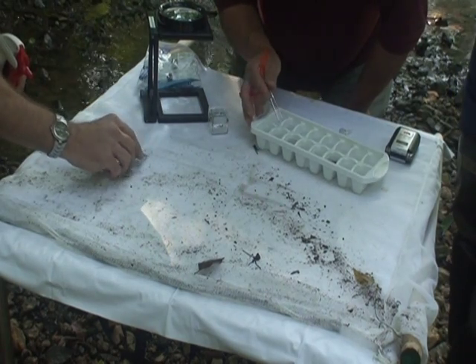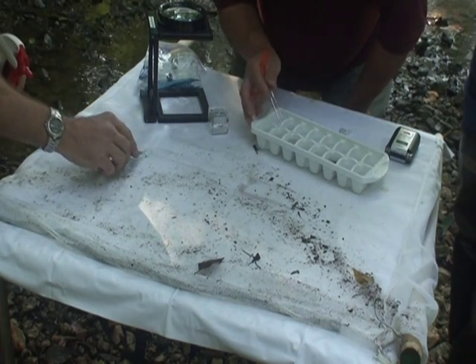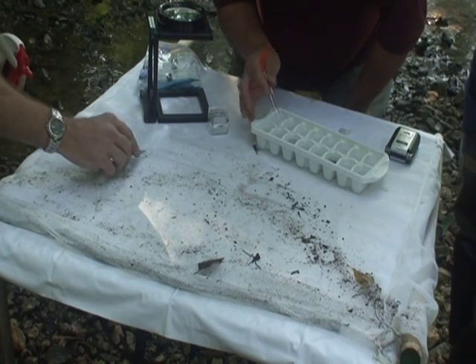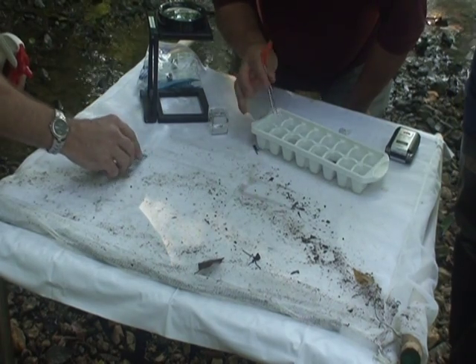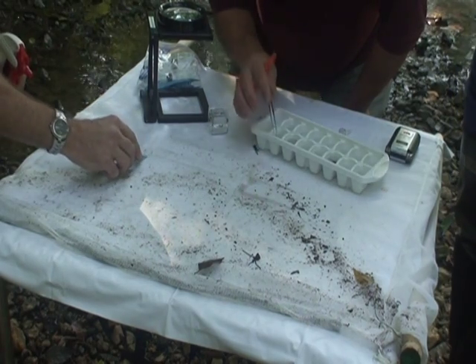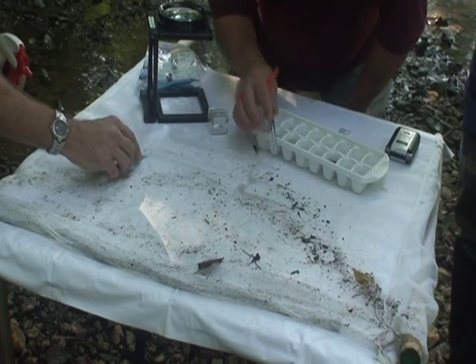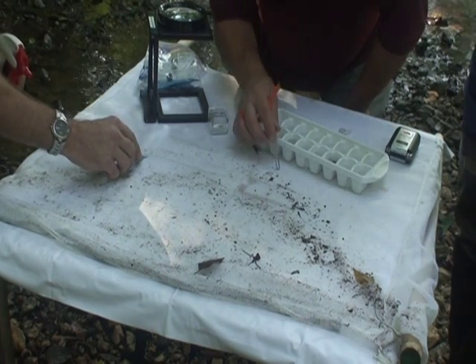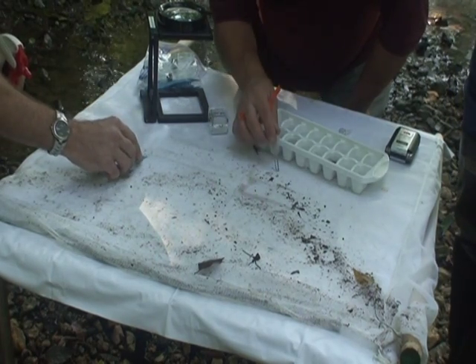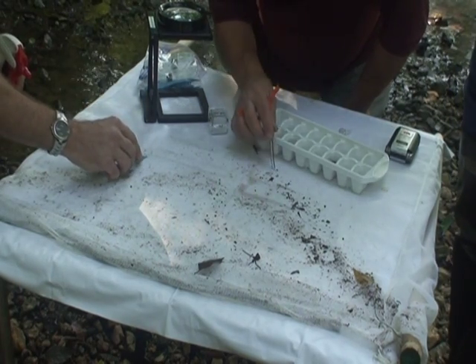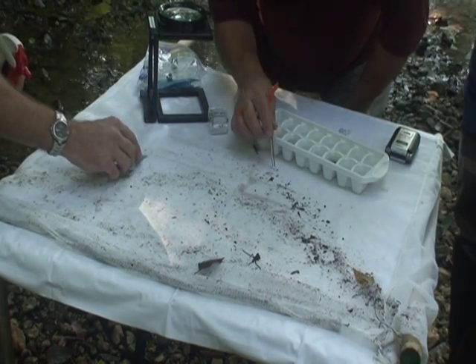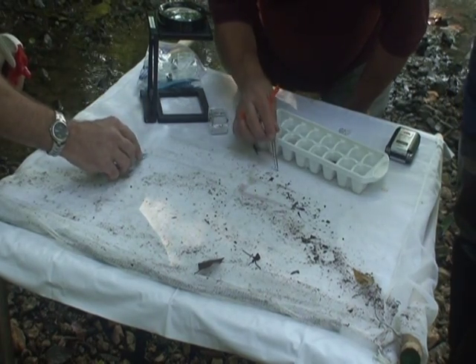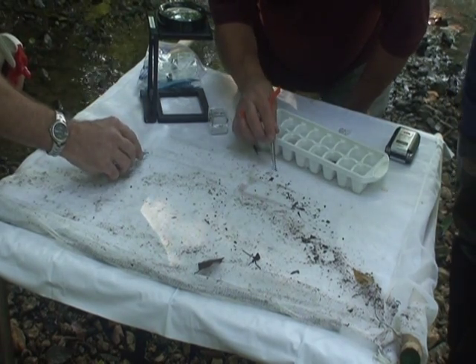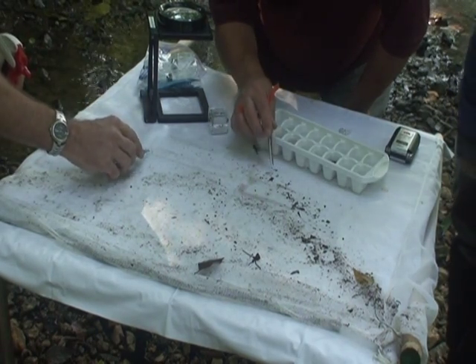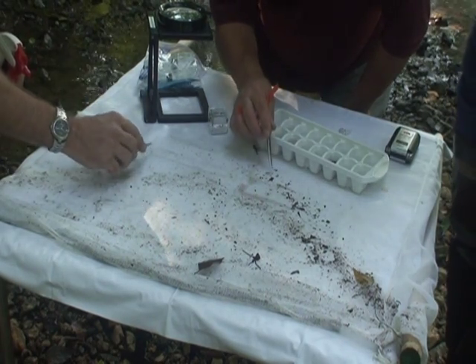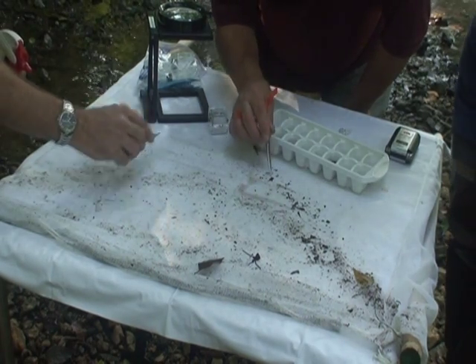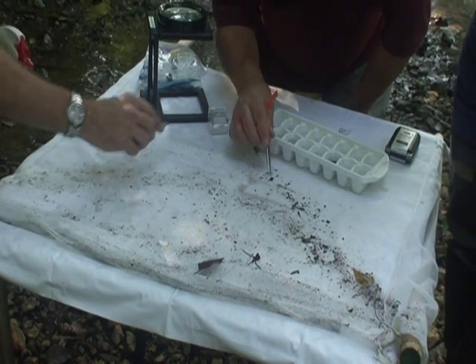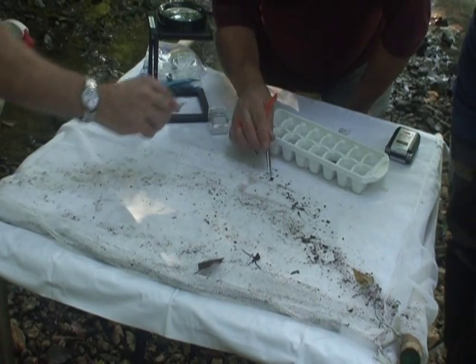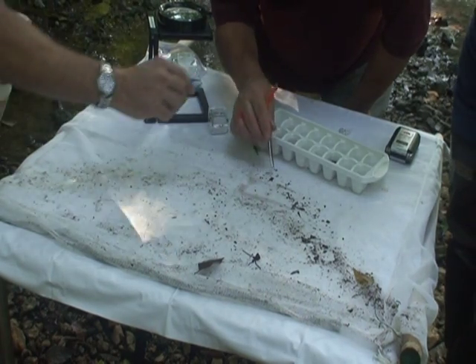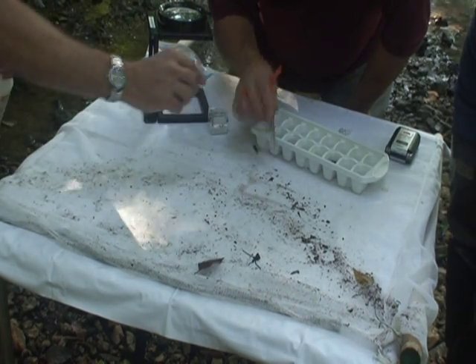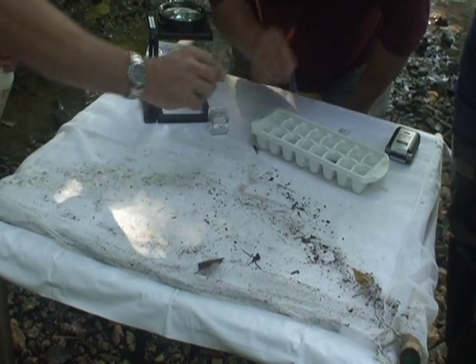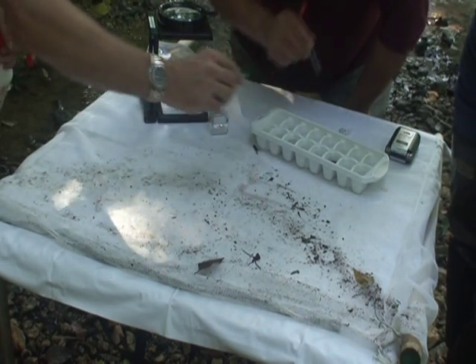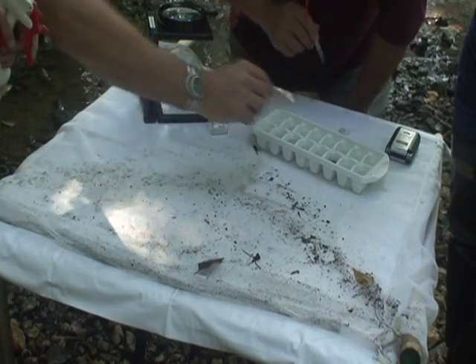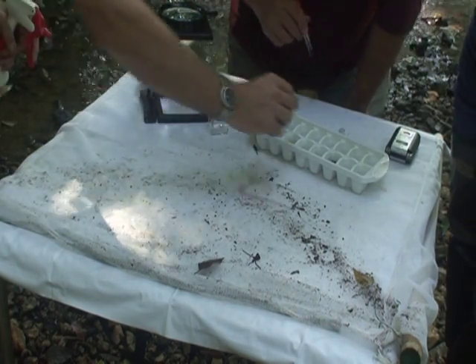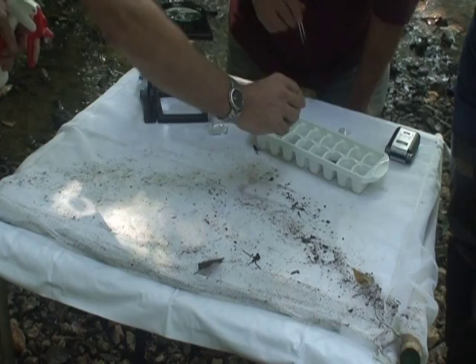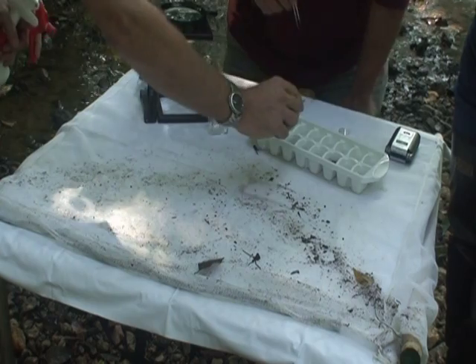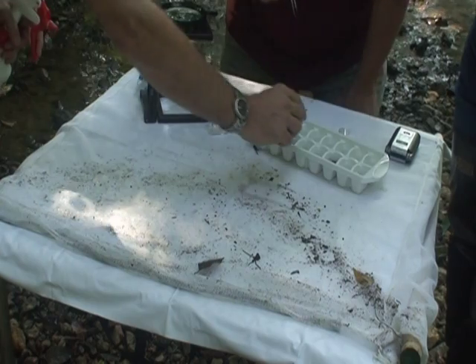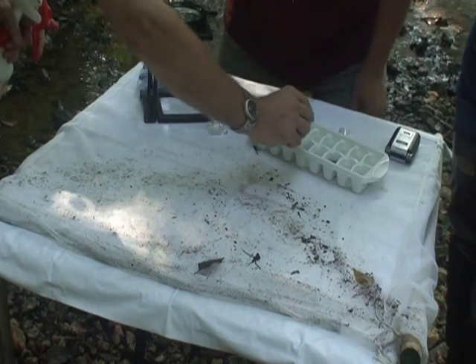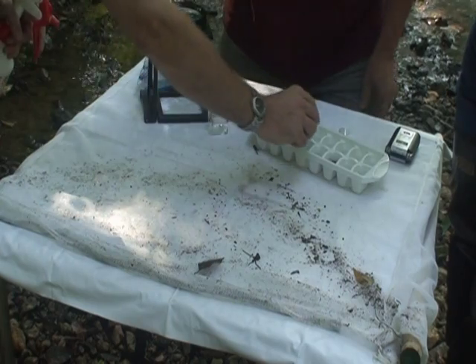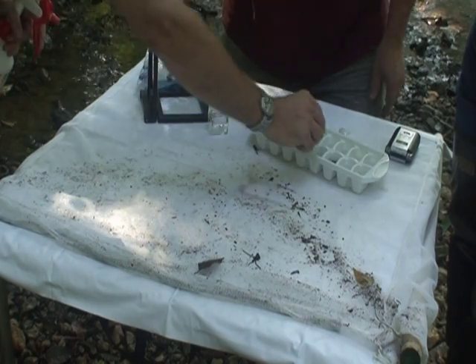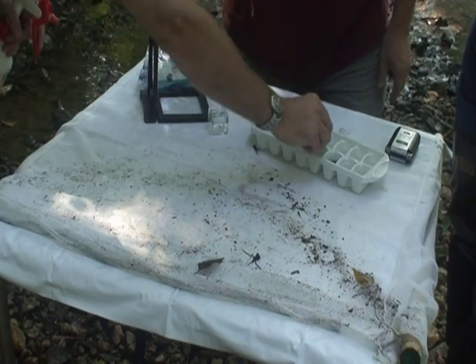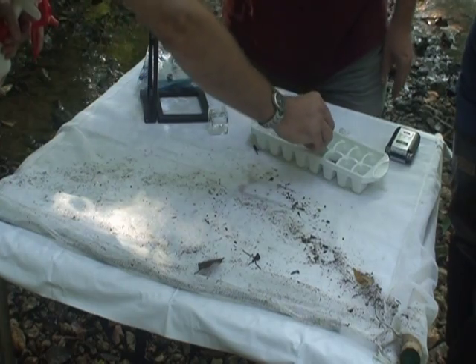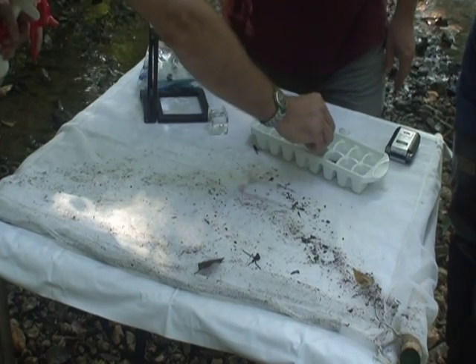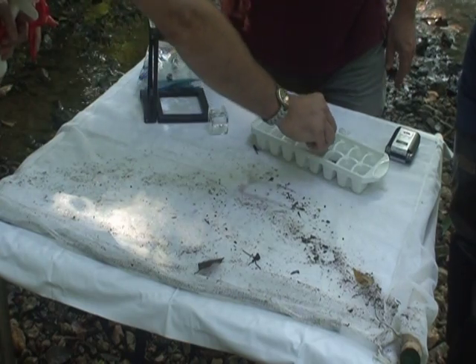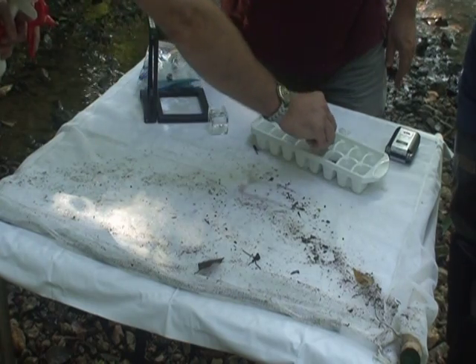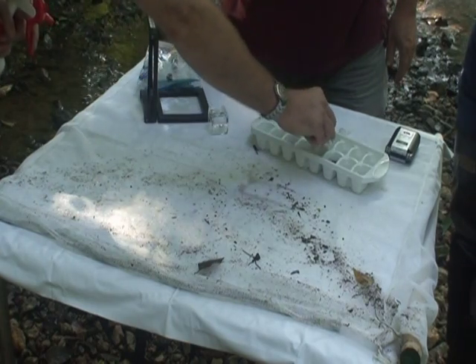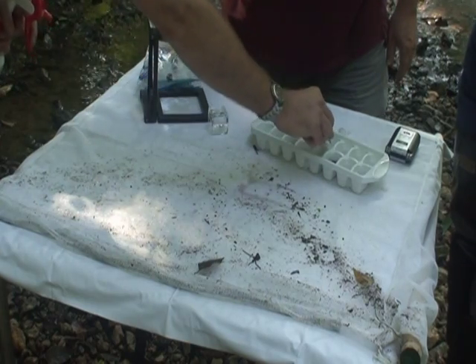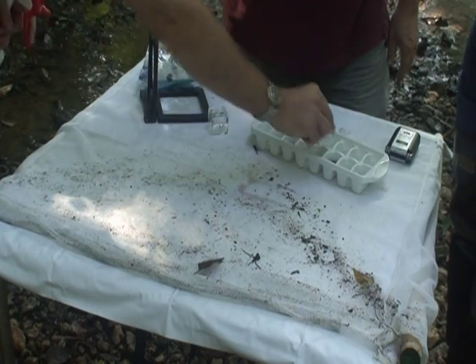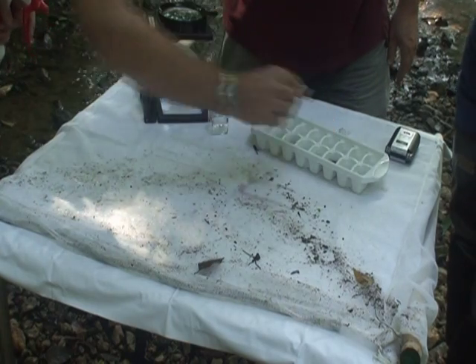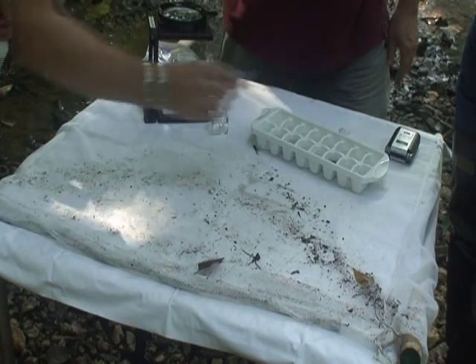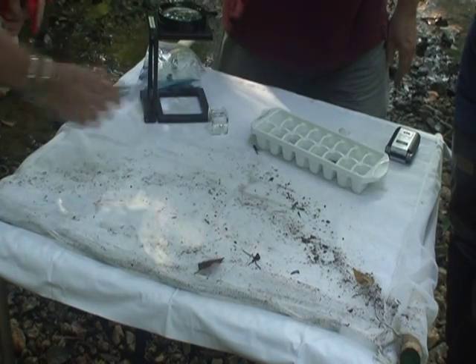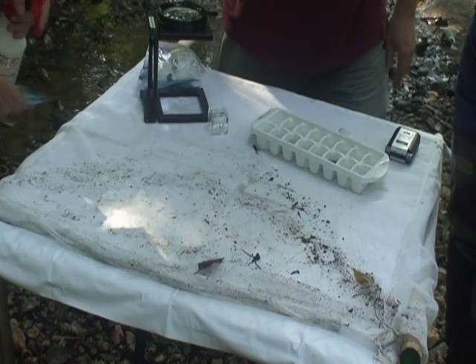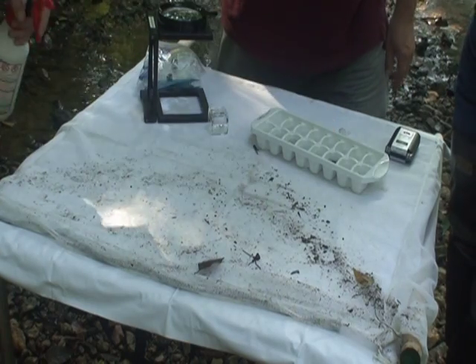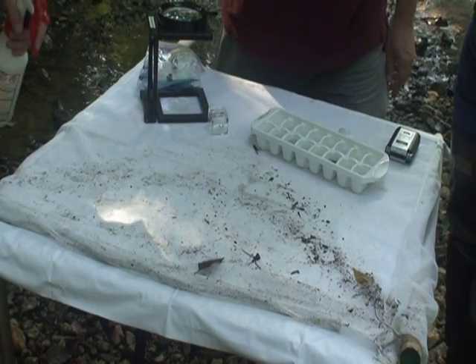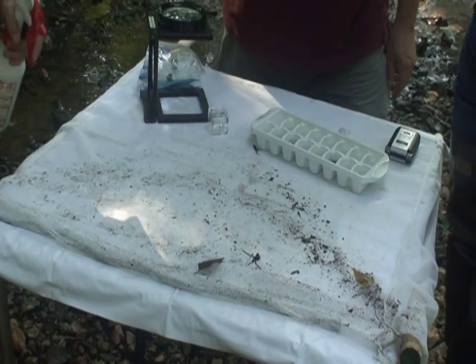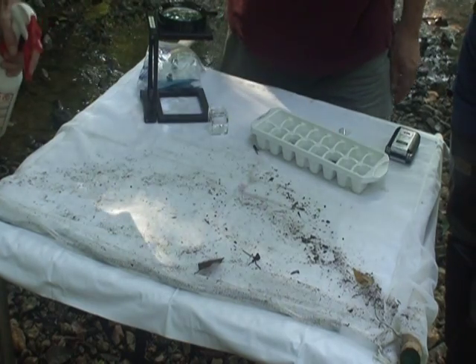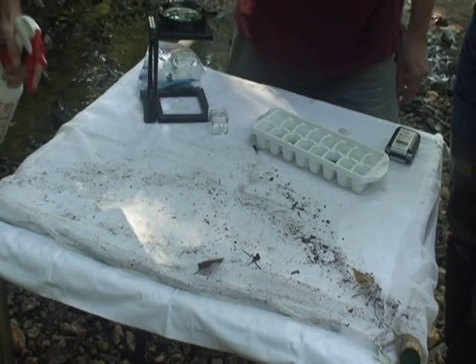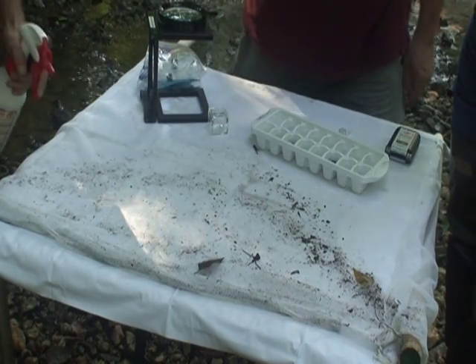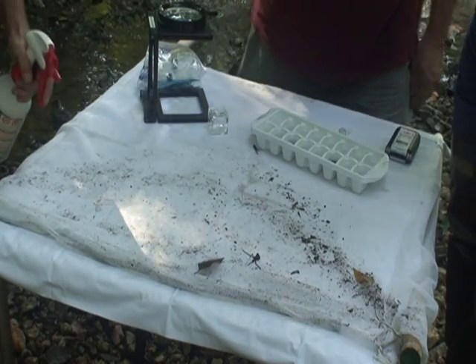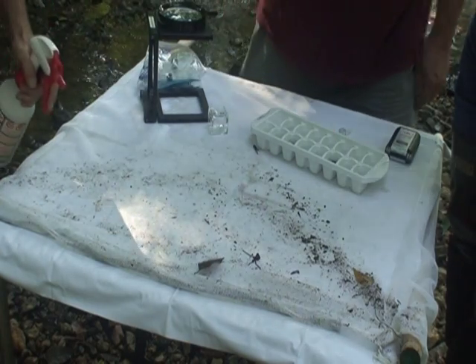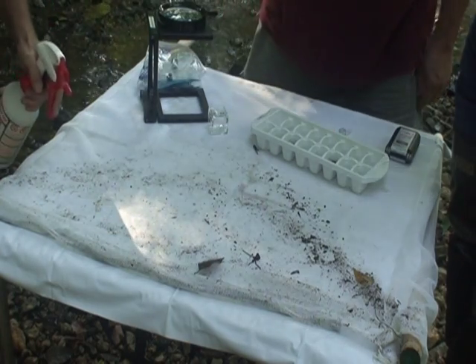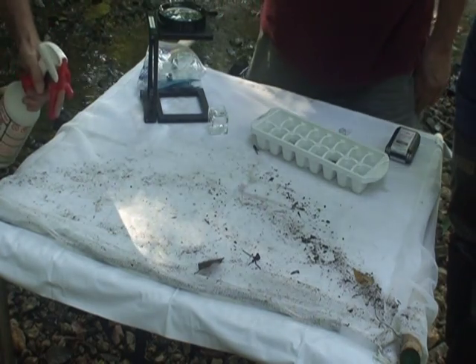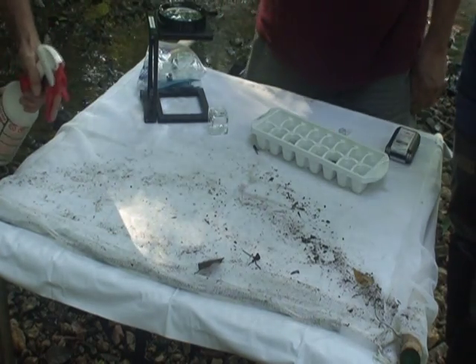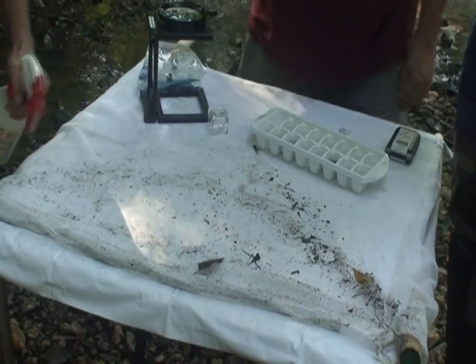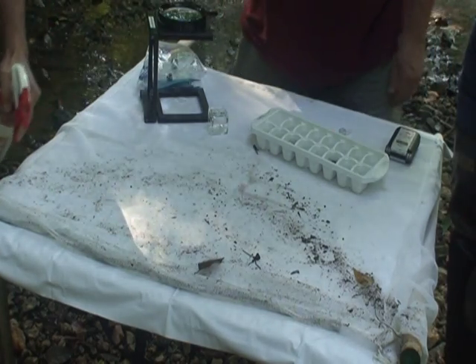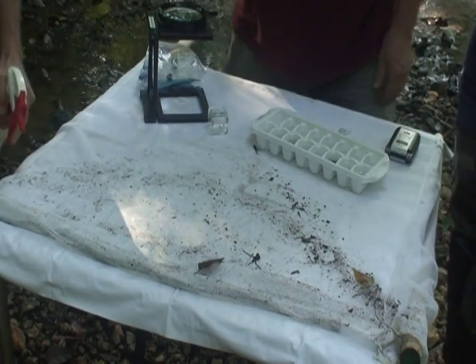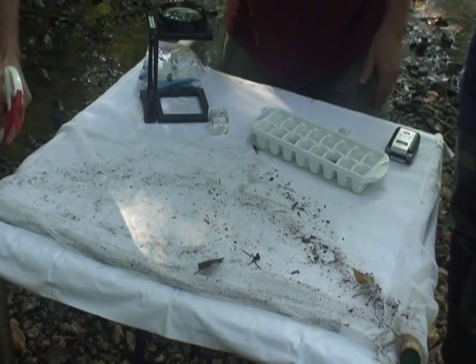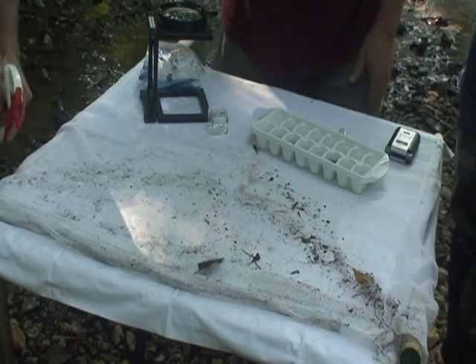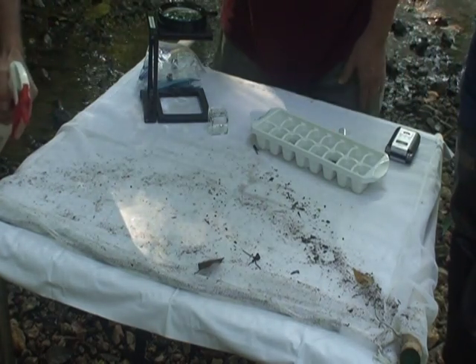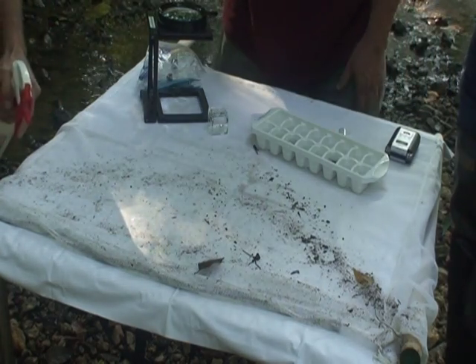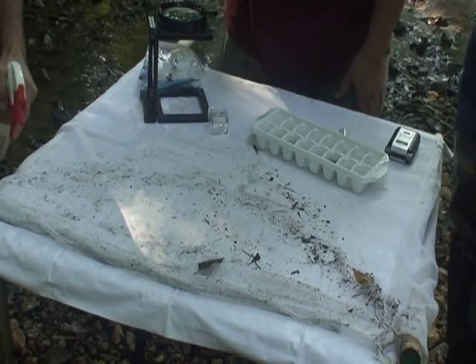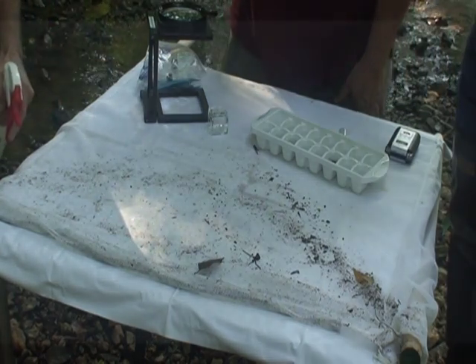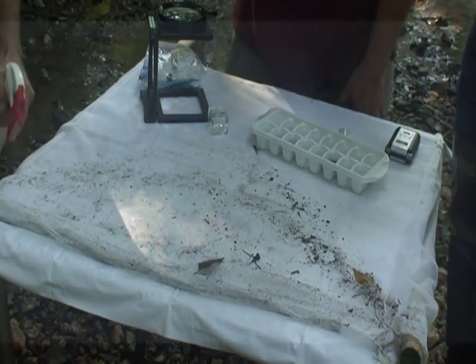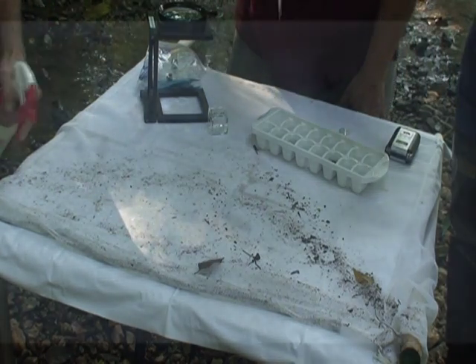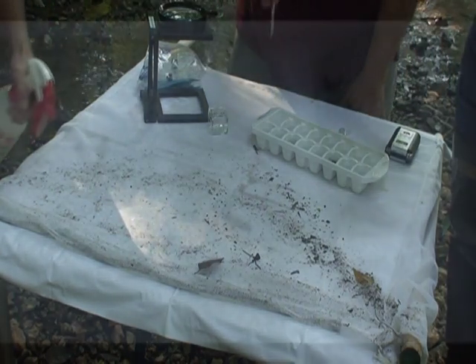The invertebrates that we're collecting include snails and clams, aquatic insects, and worms.